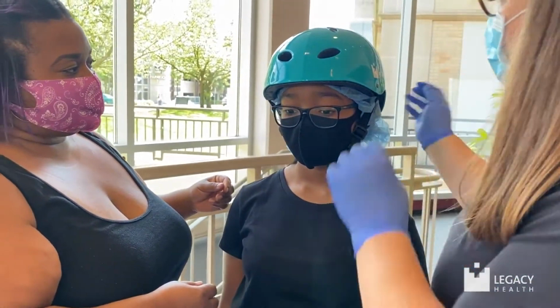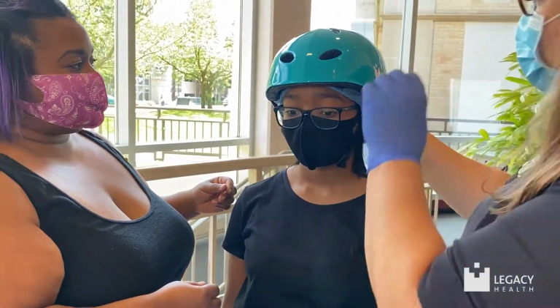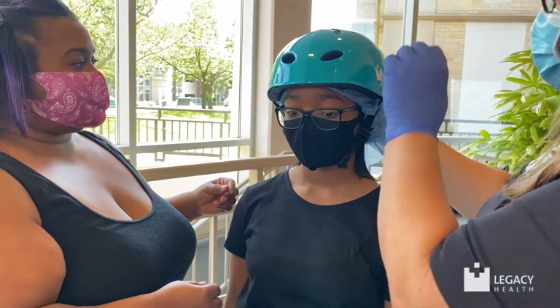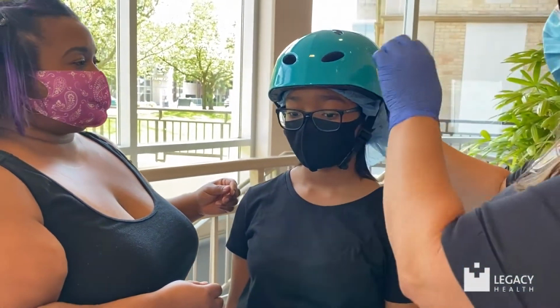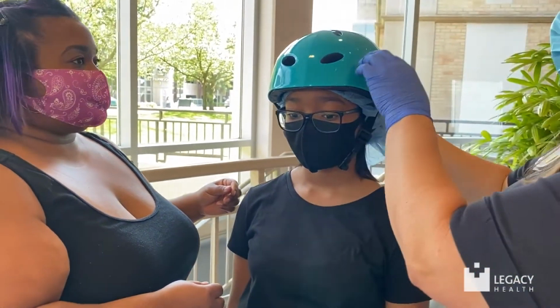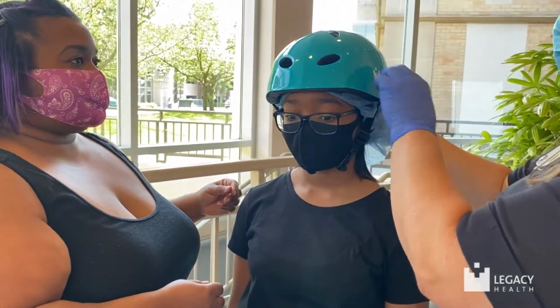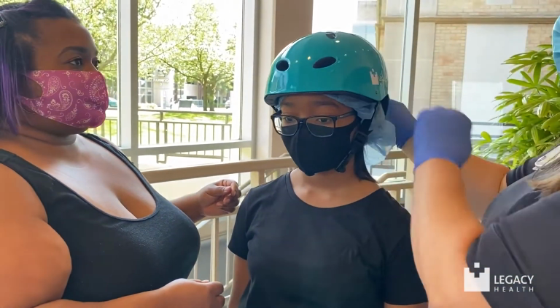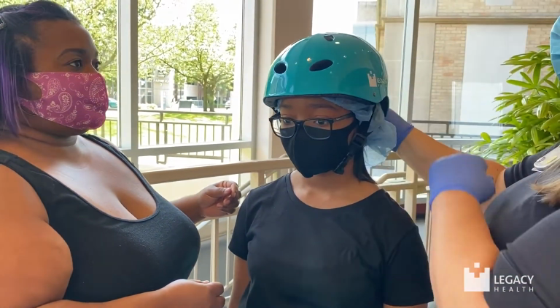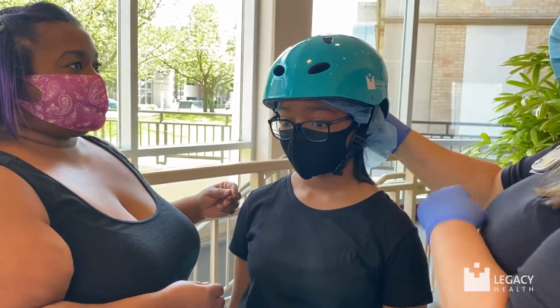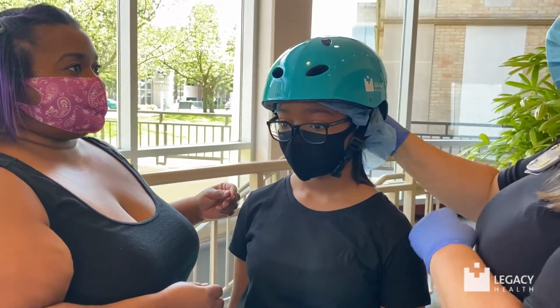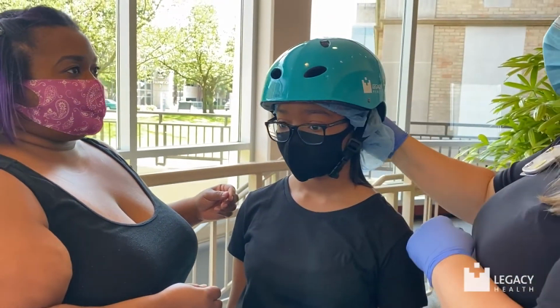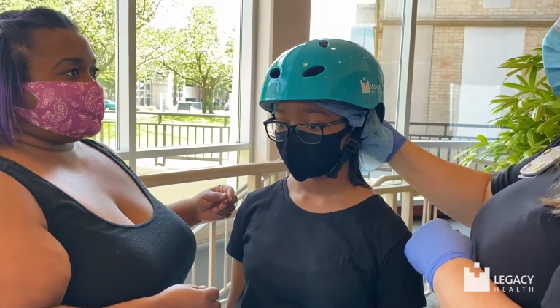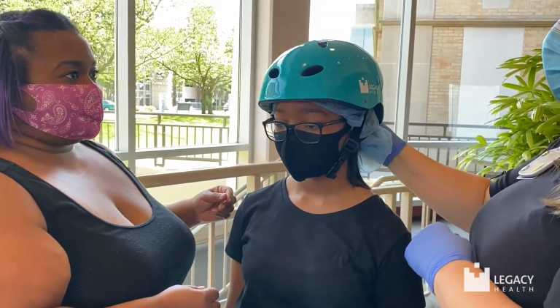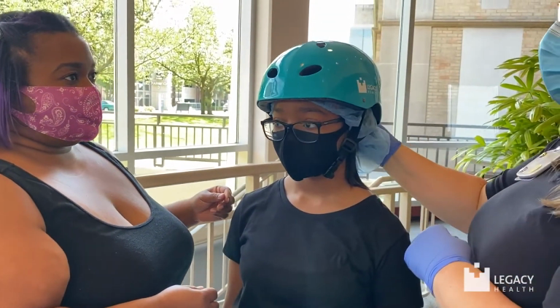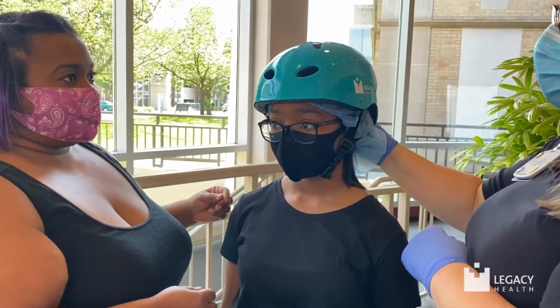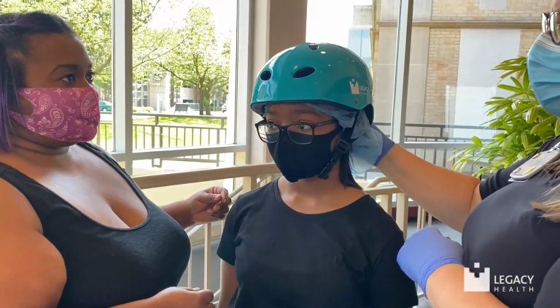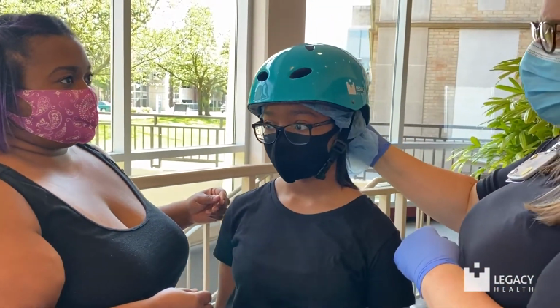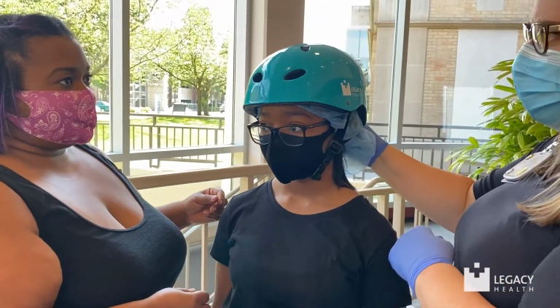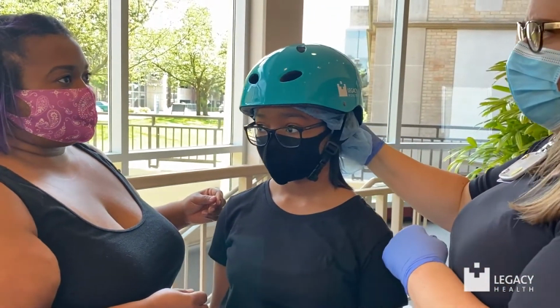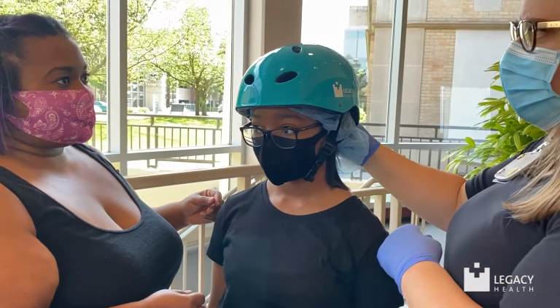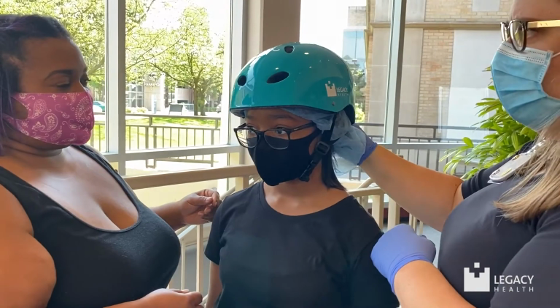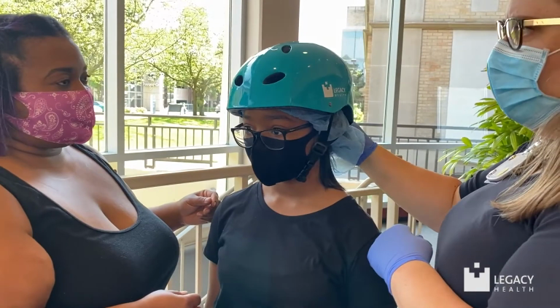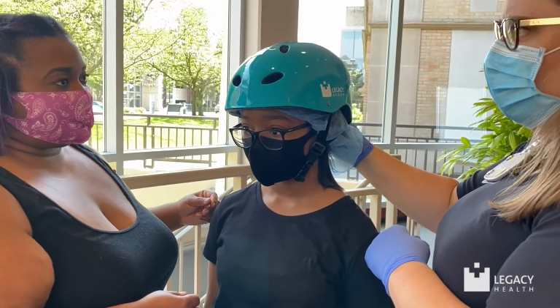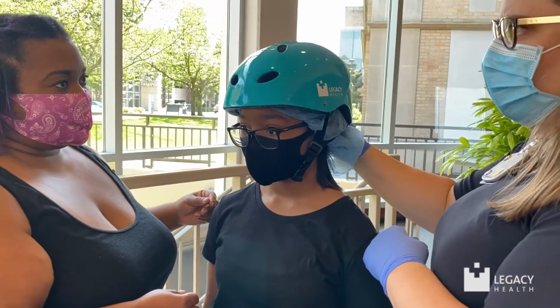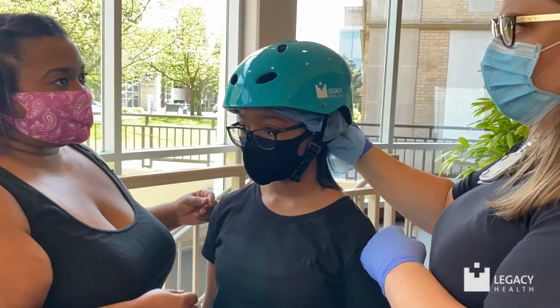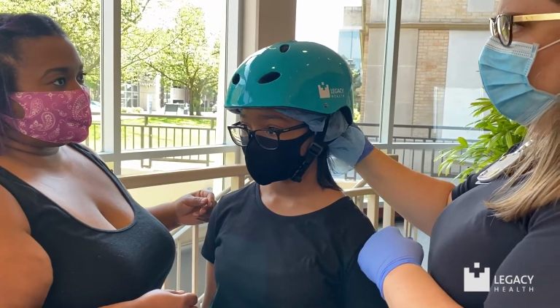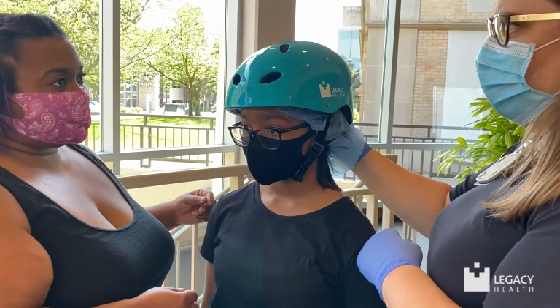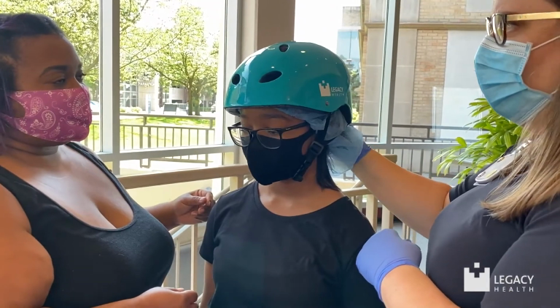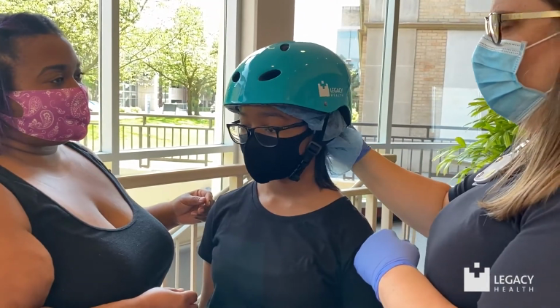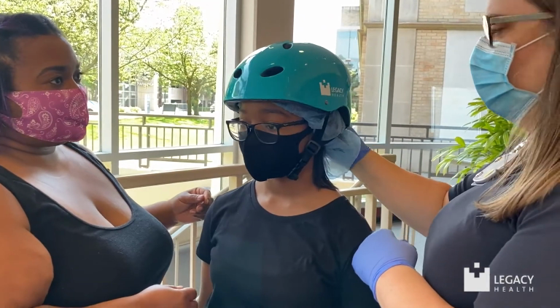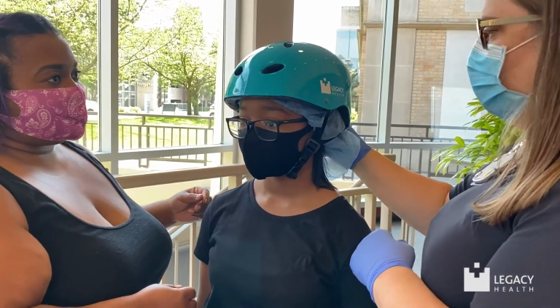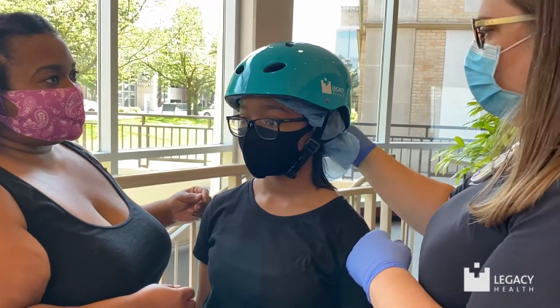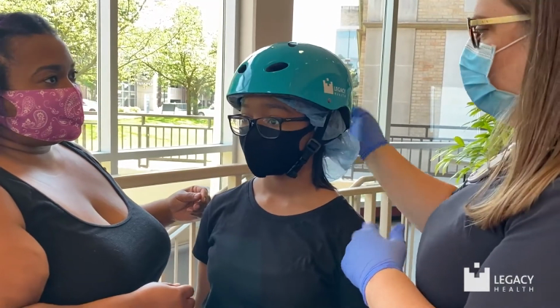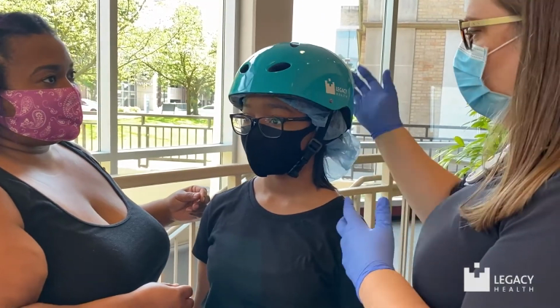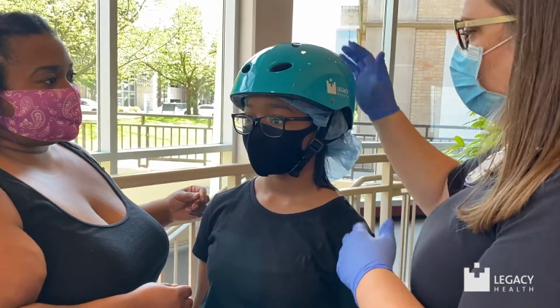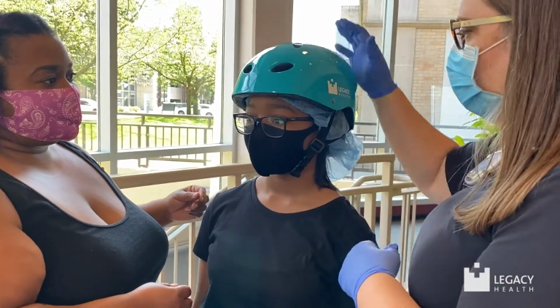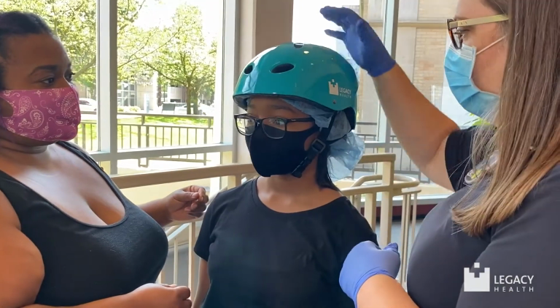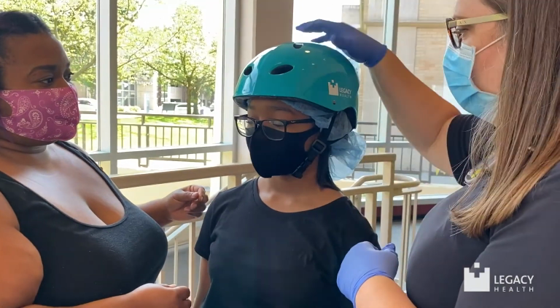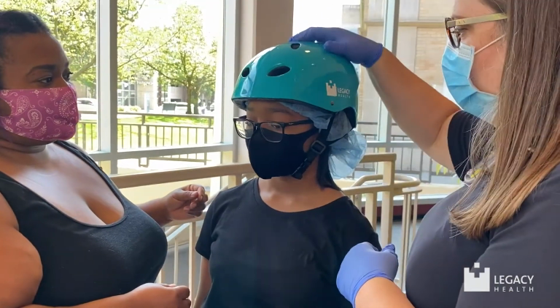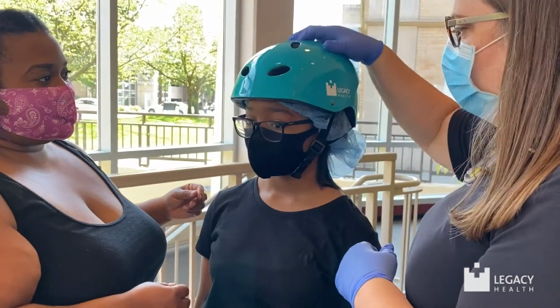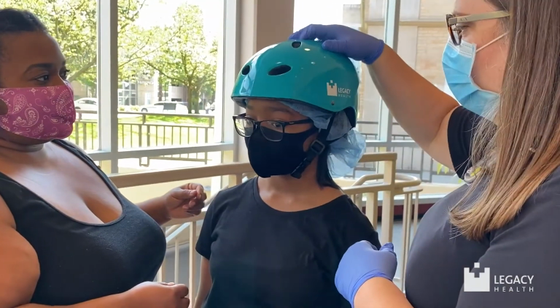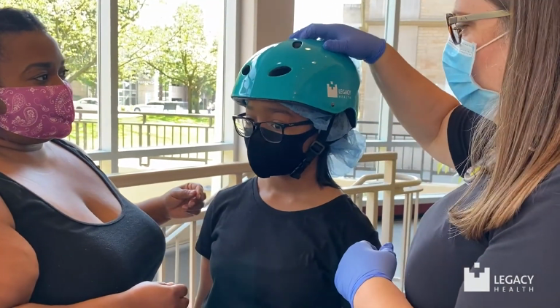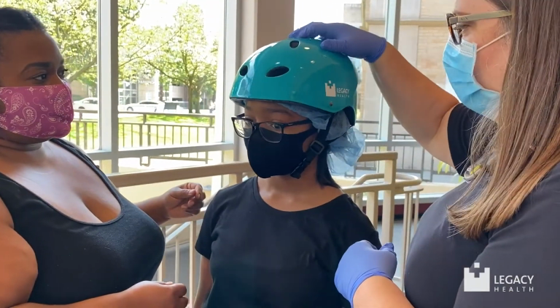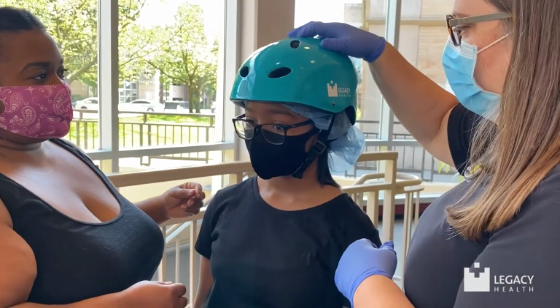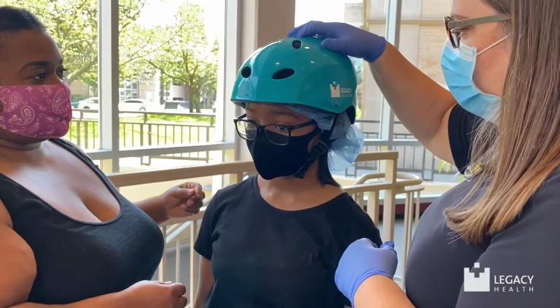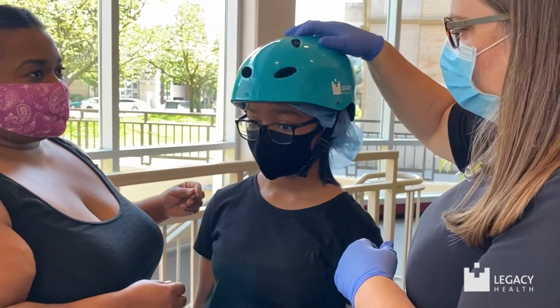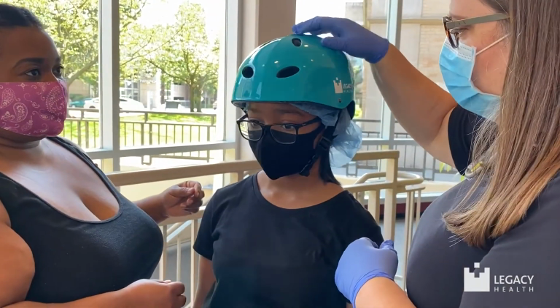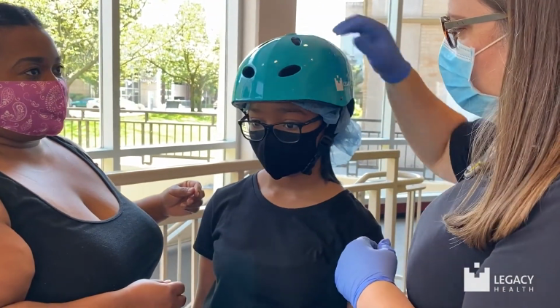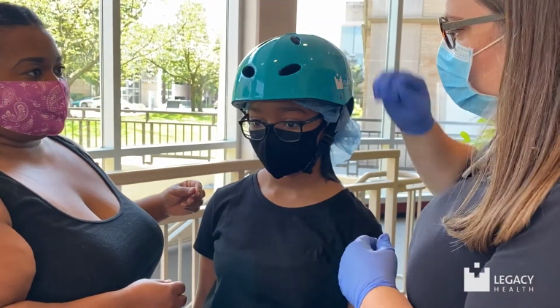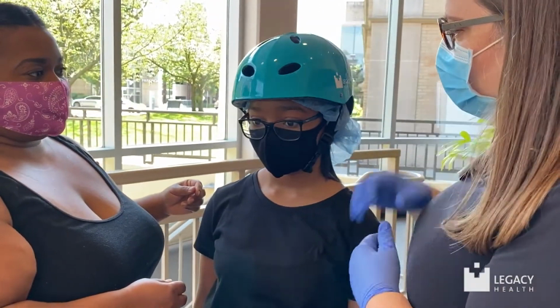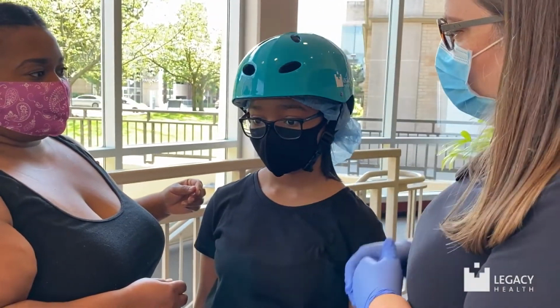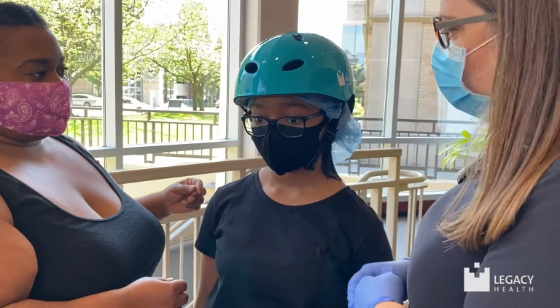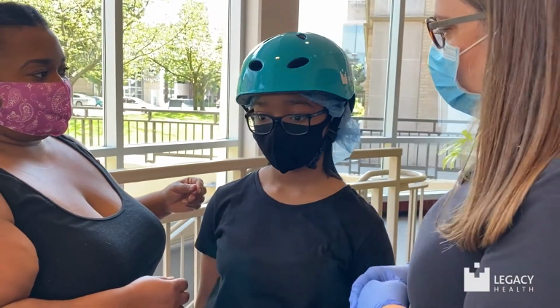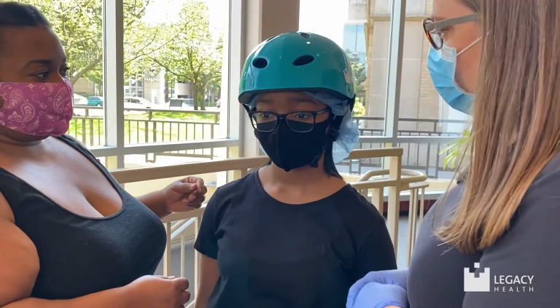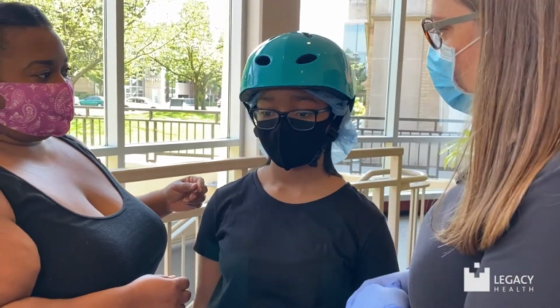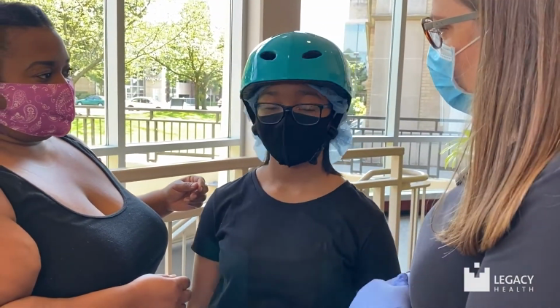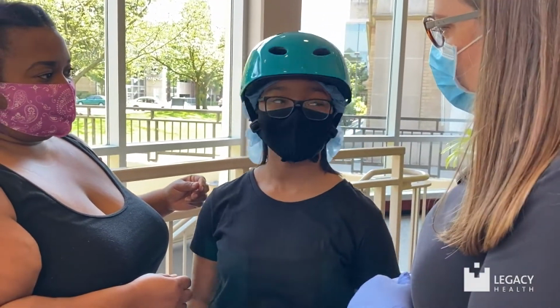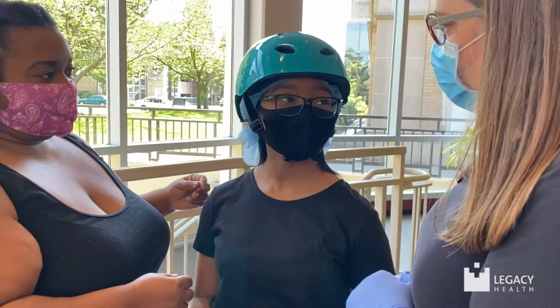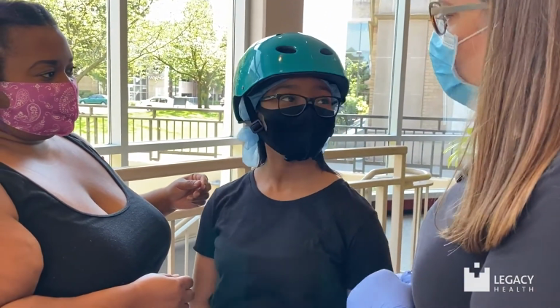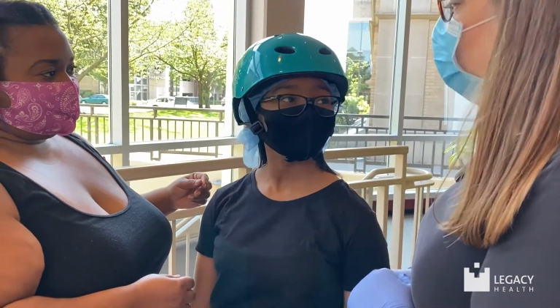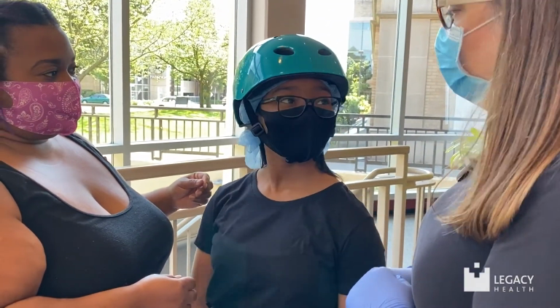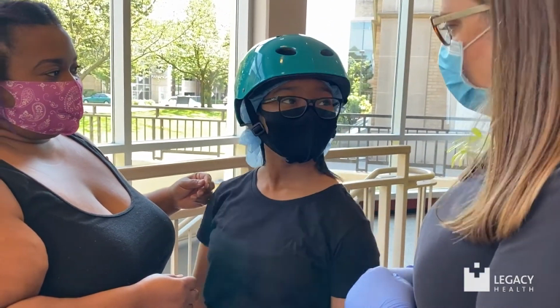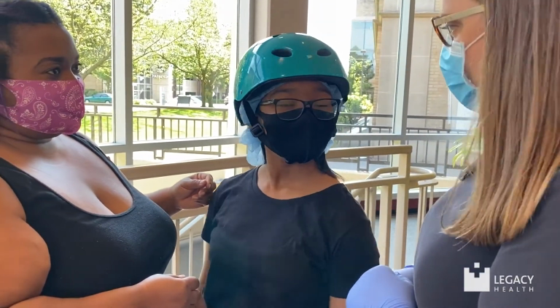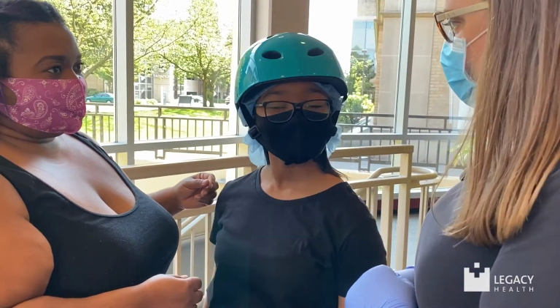And then at the very end, we're going to tighten it up in the back with our tightener. And then how does that feel? Good.